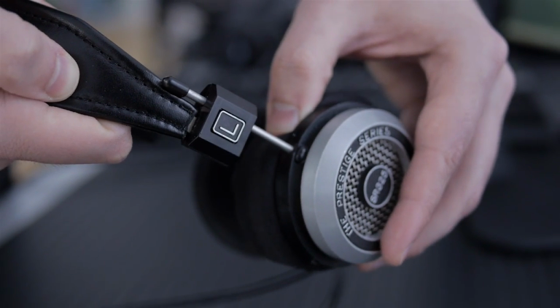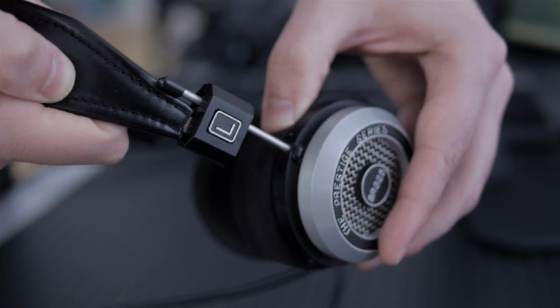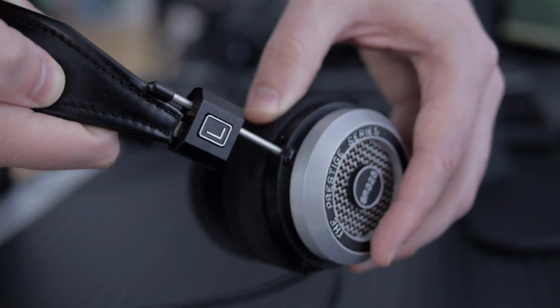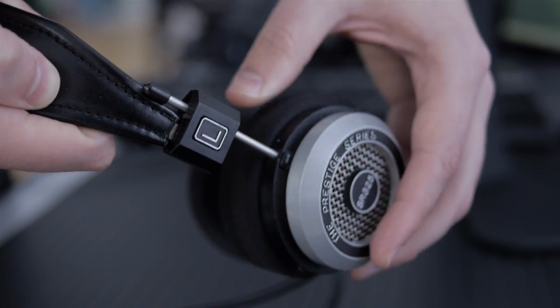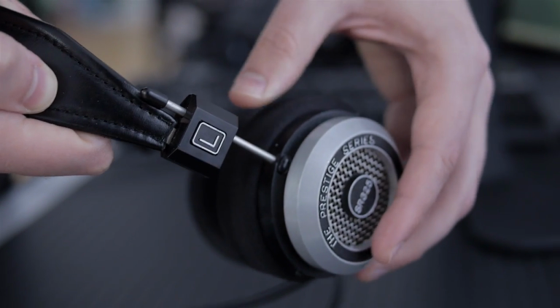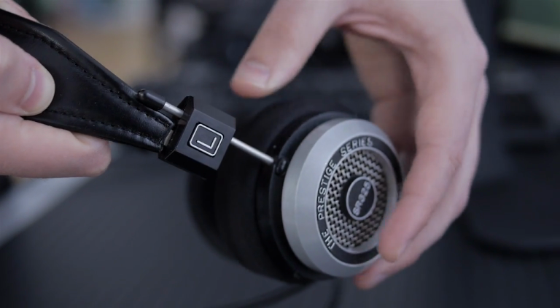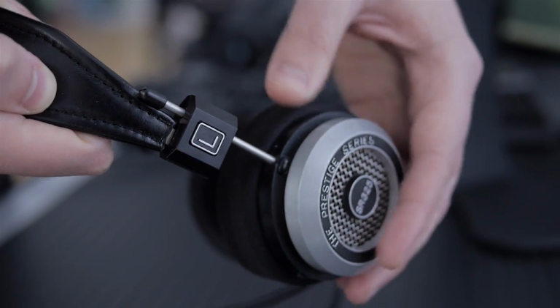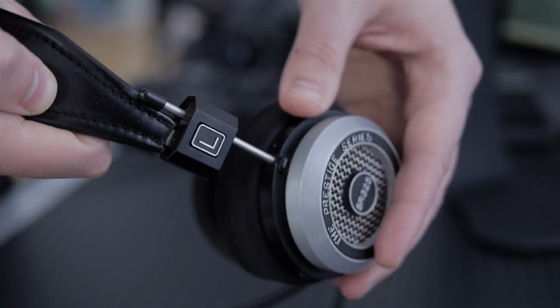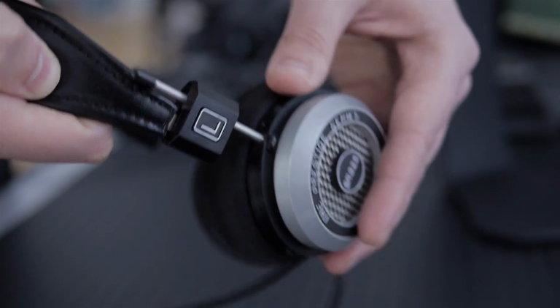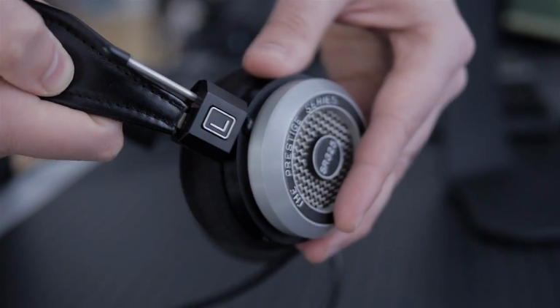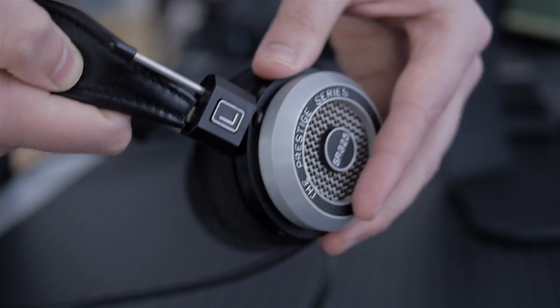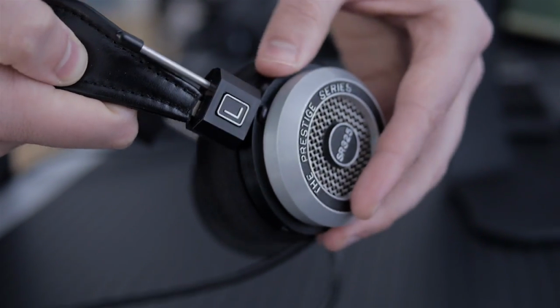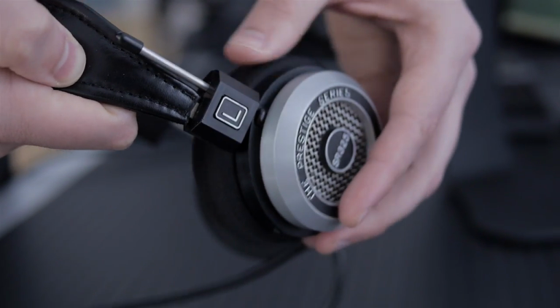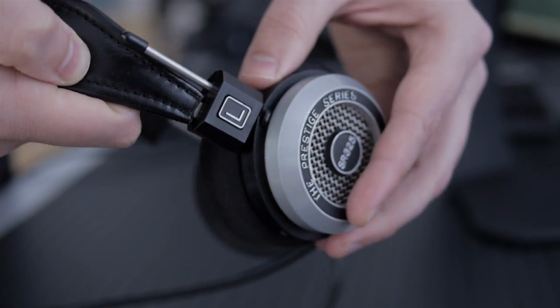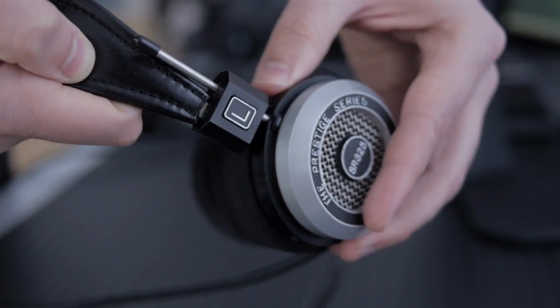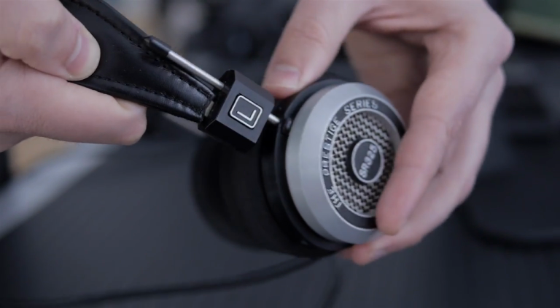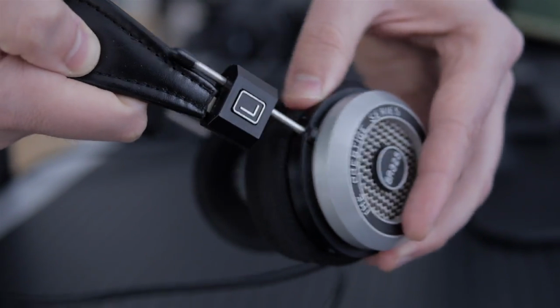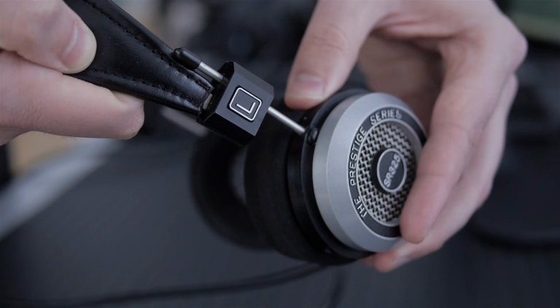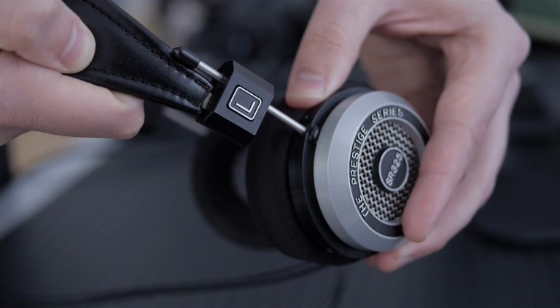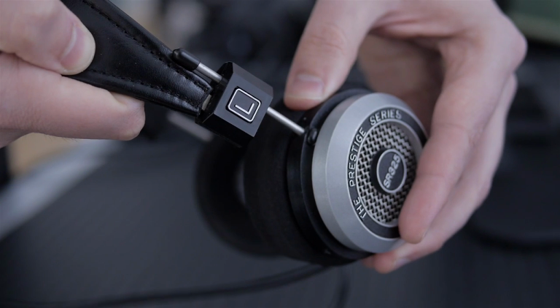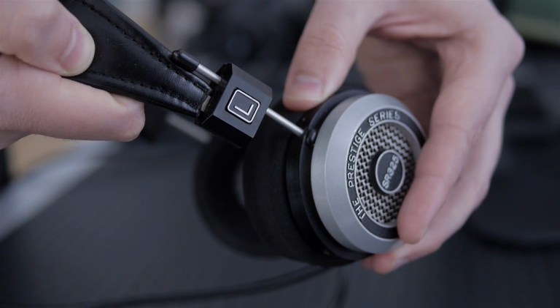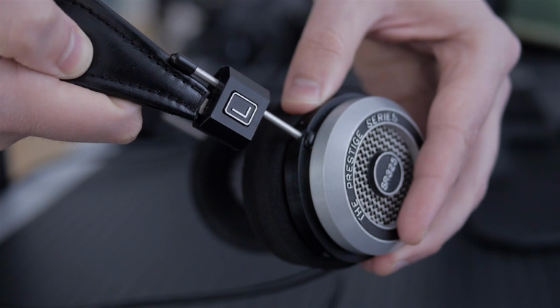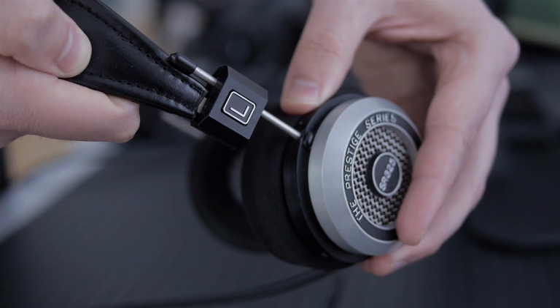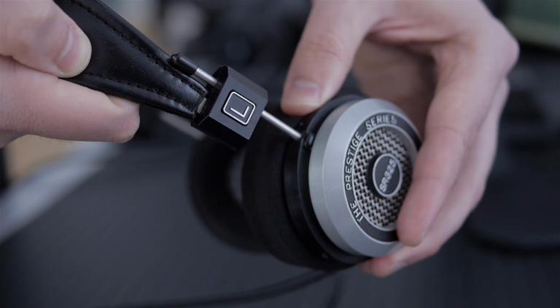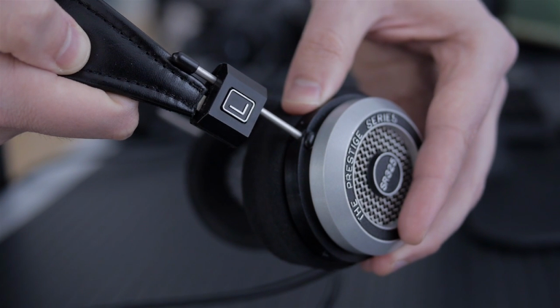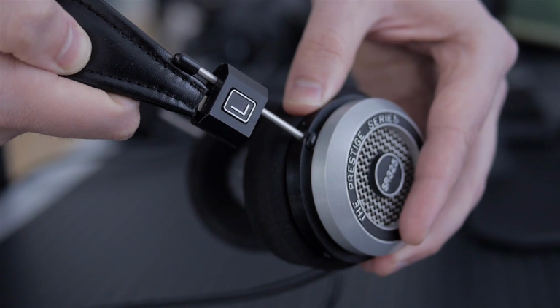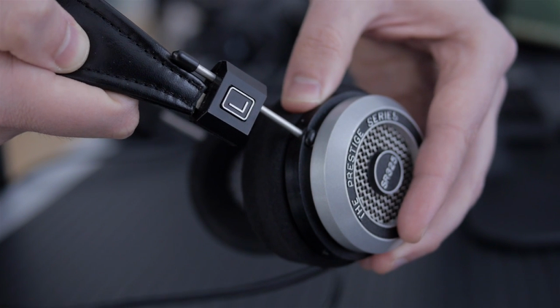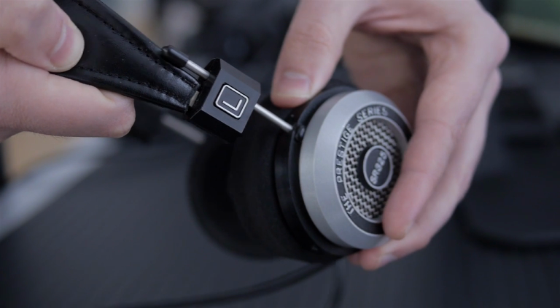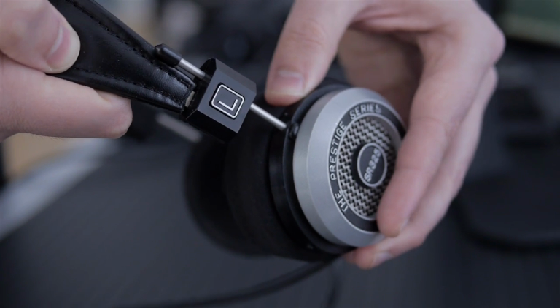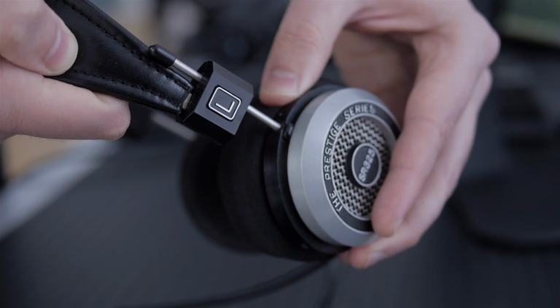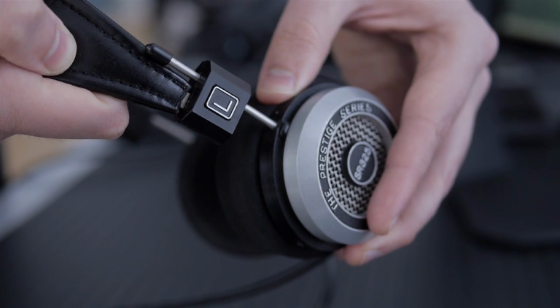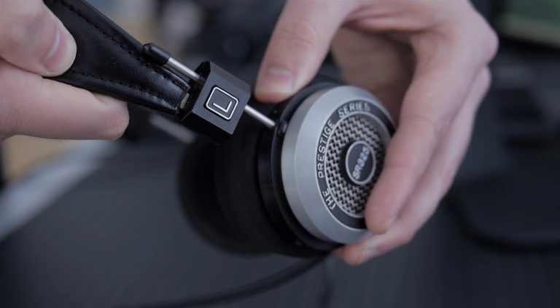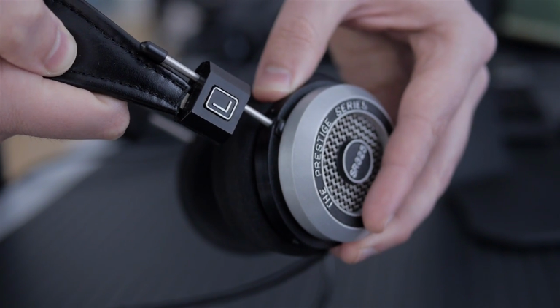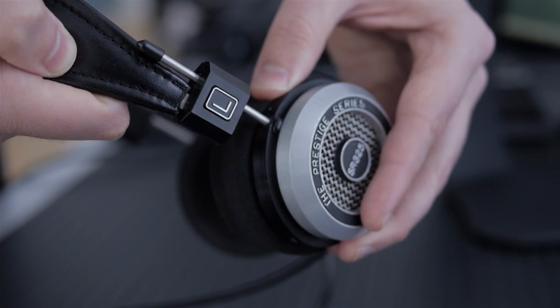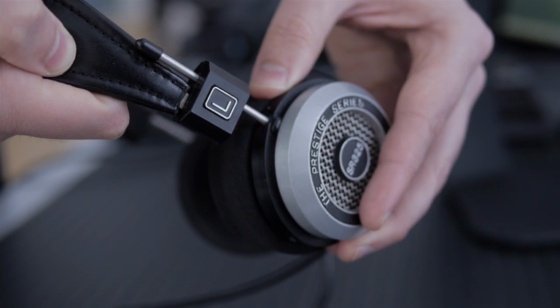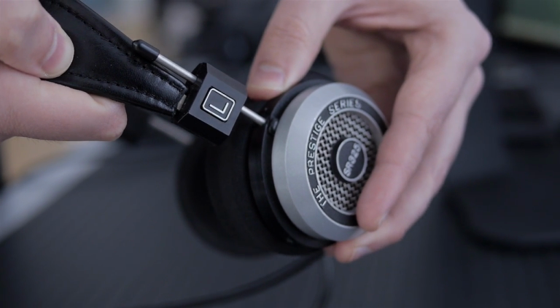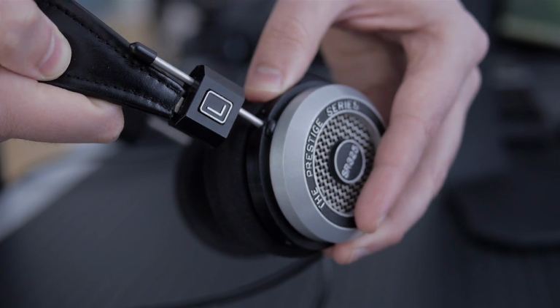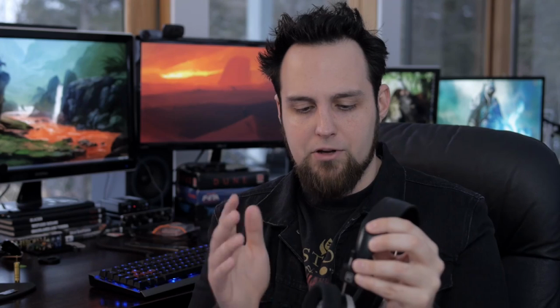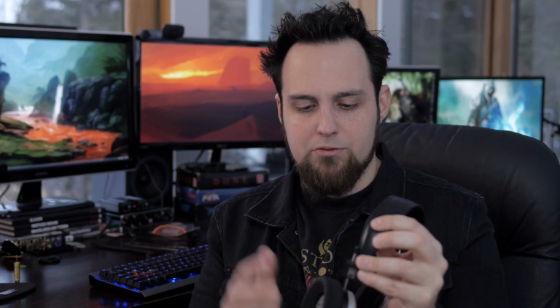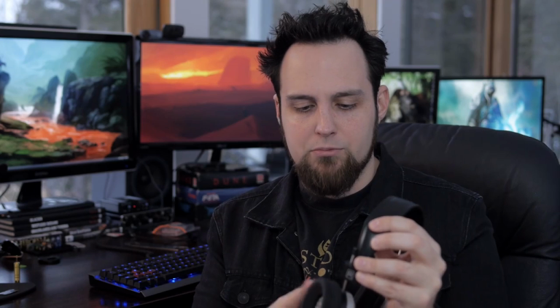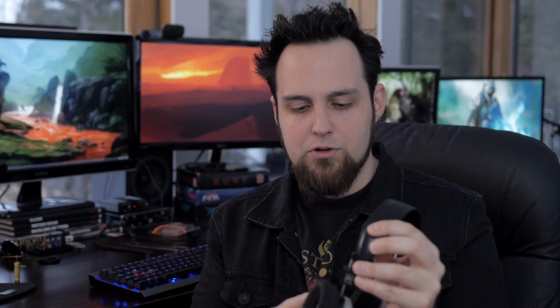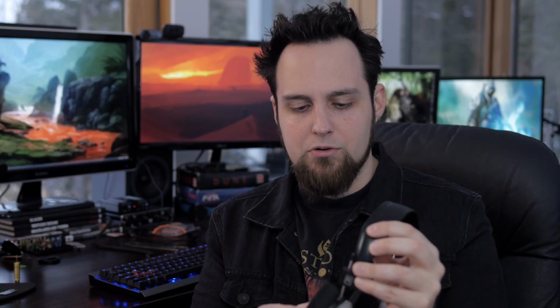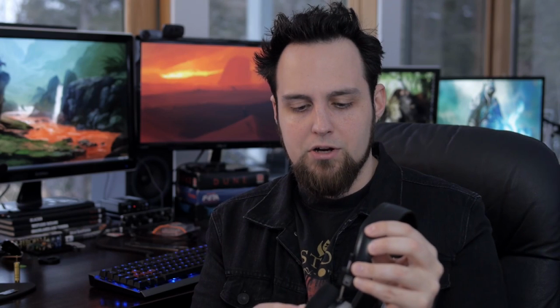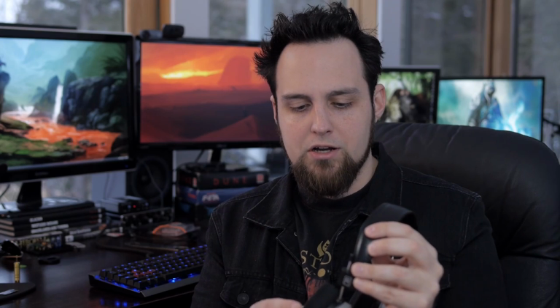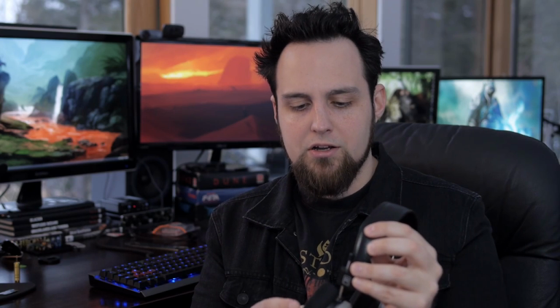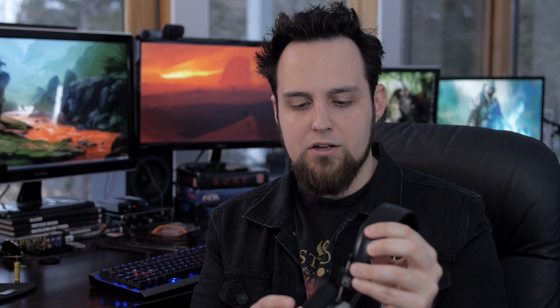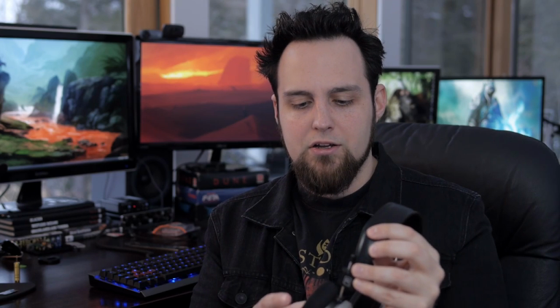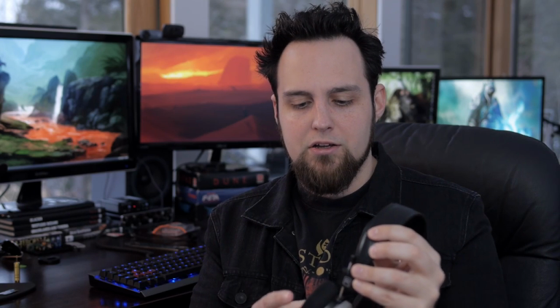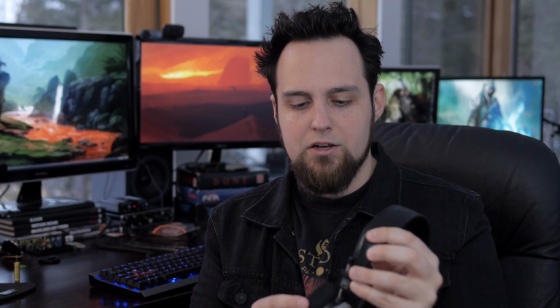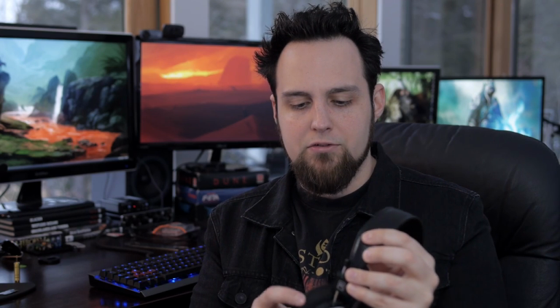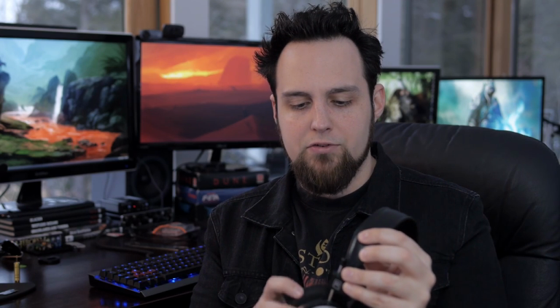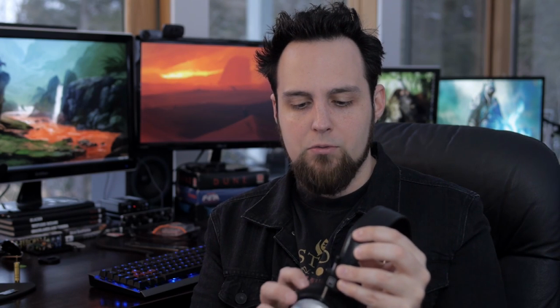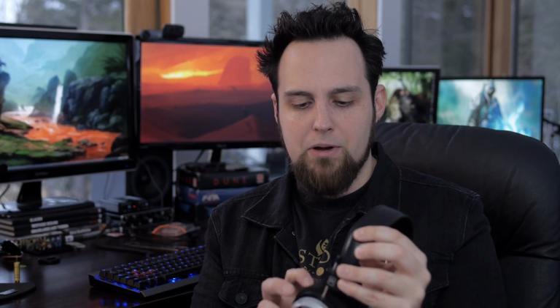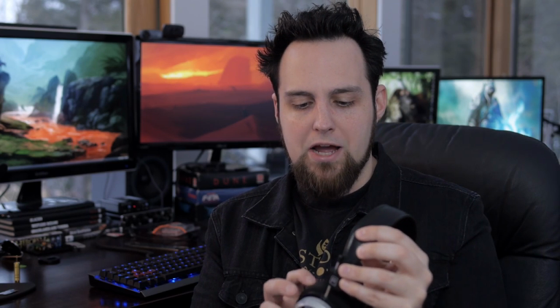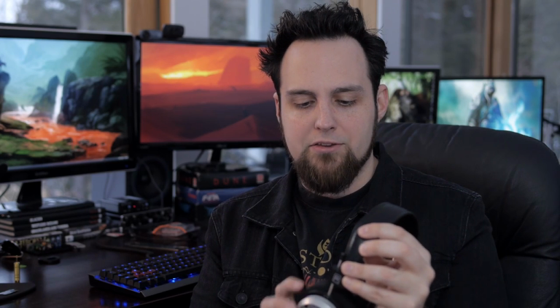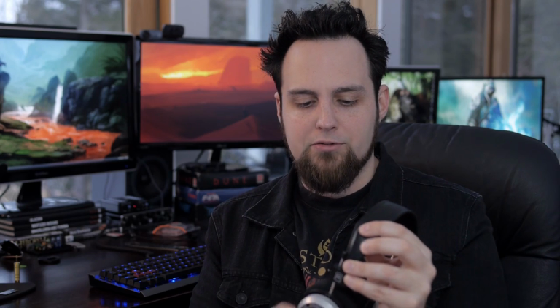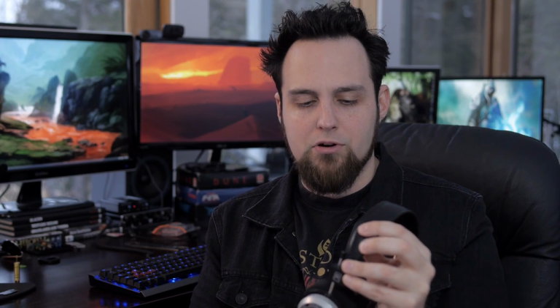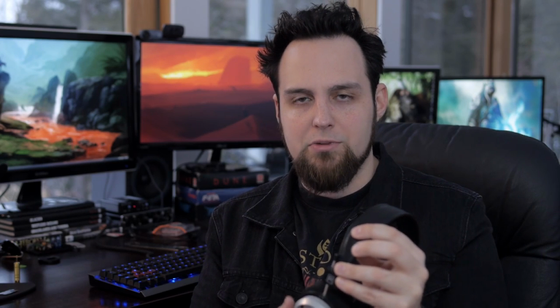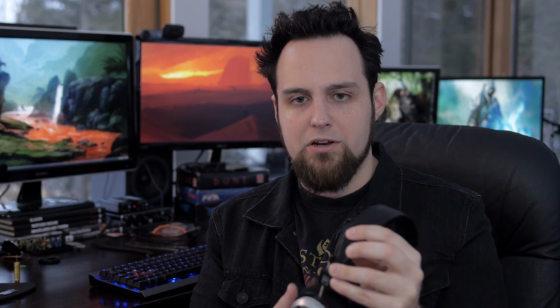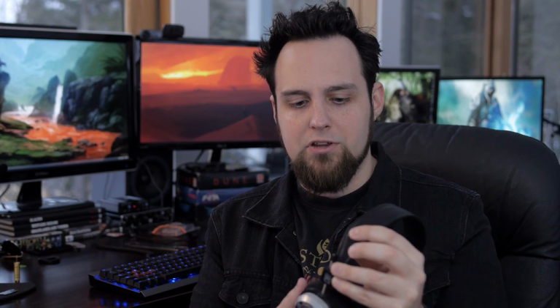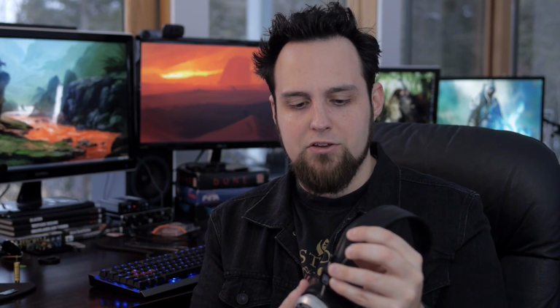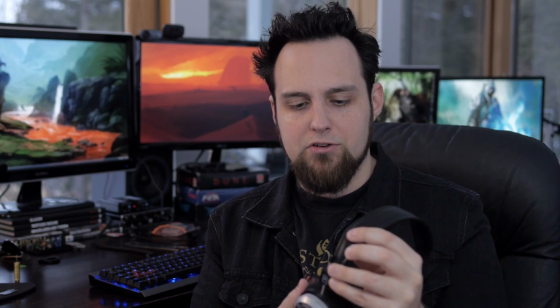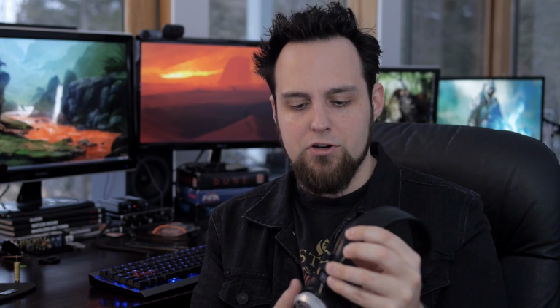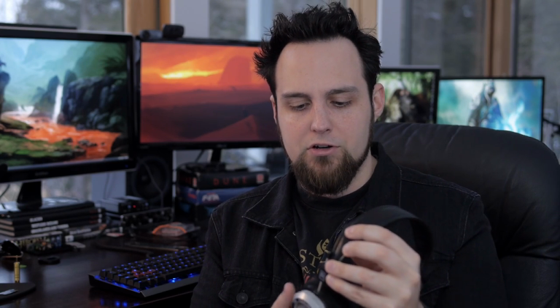I purchased these used, so they've been around a little bit. I cleaned them up and bought some new foam pads for them, and everything's good.